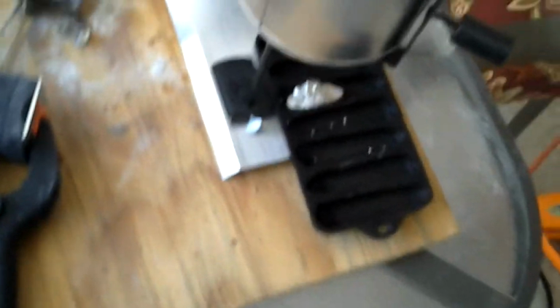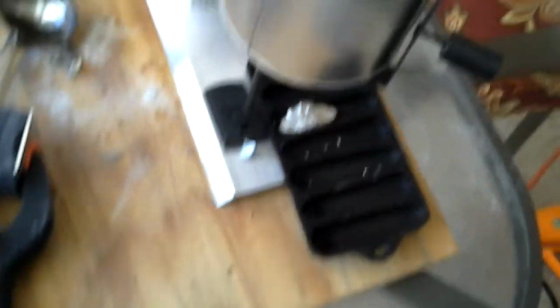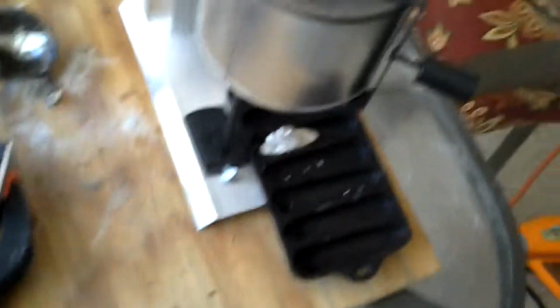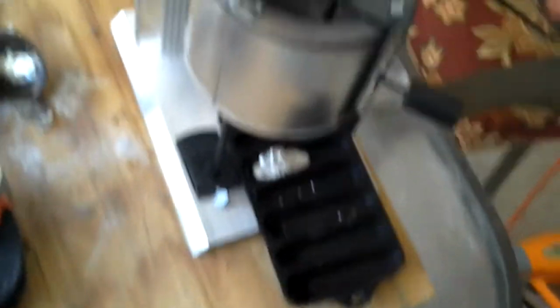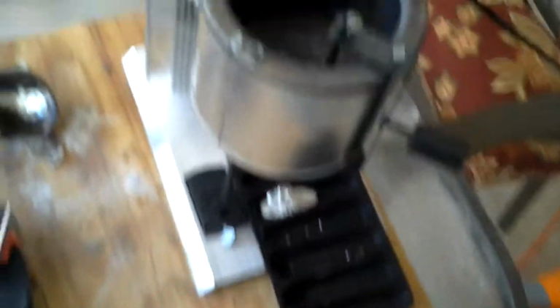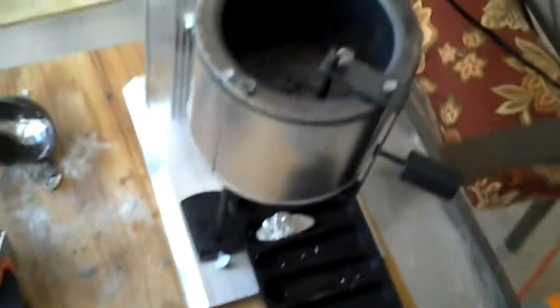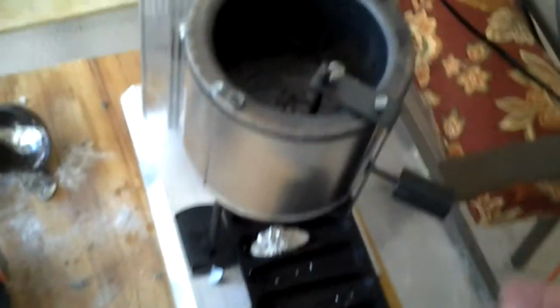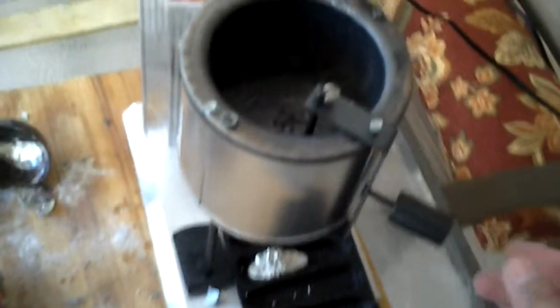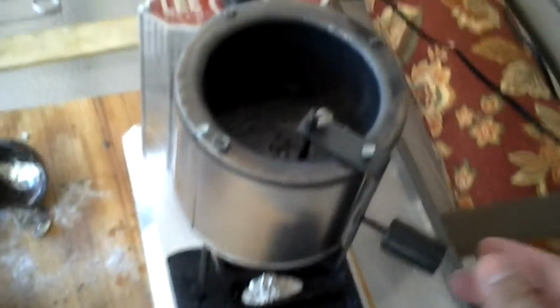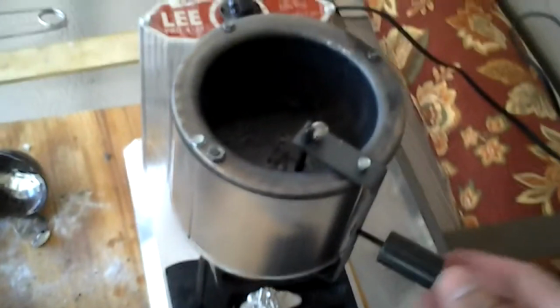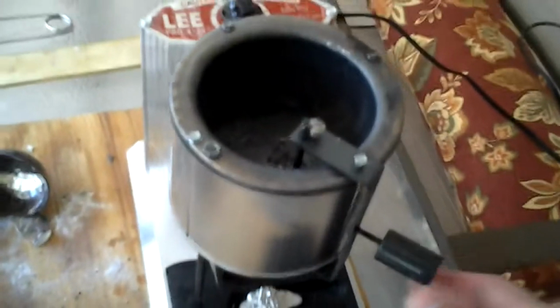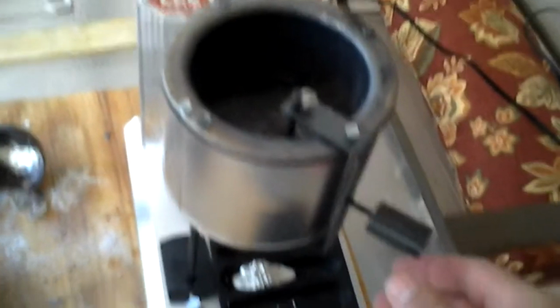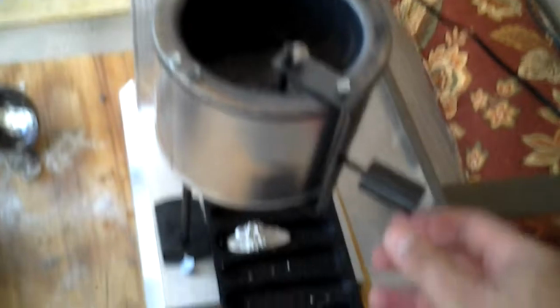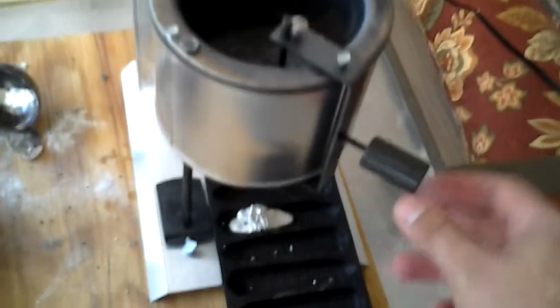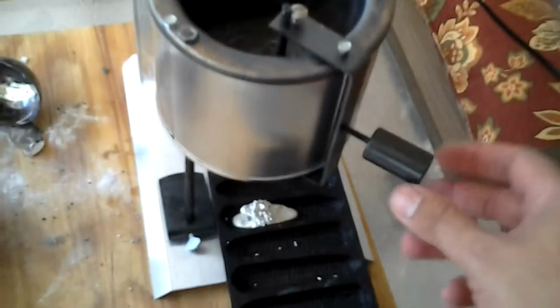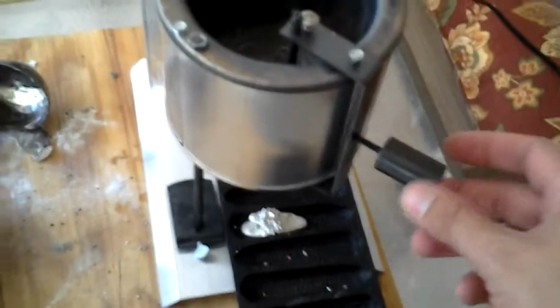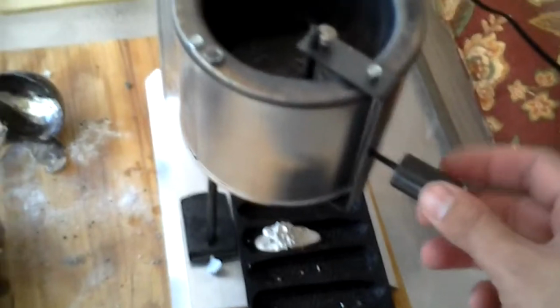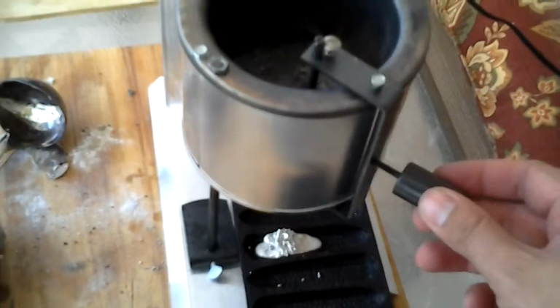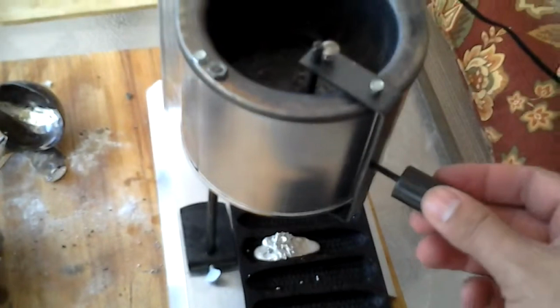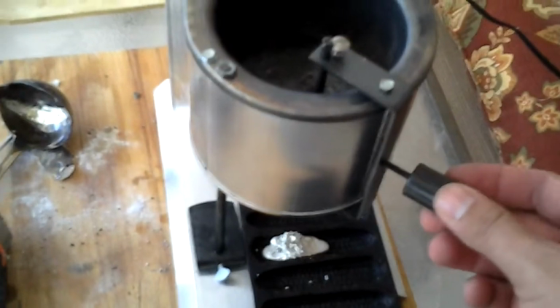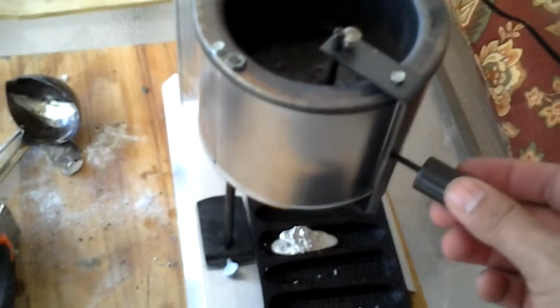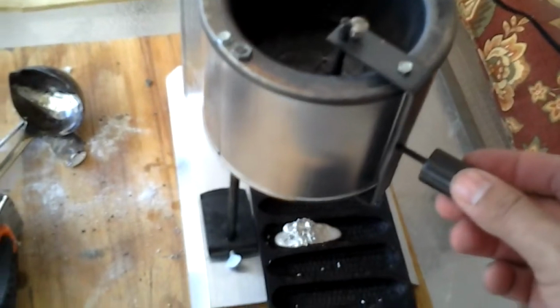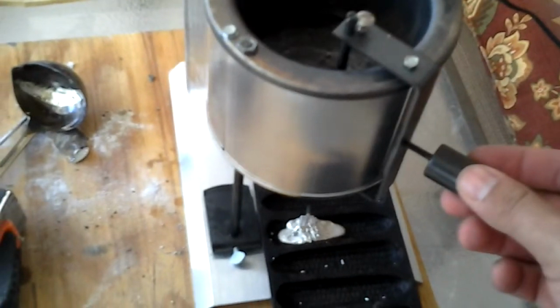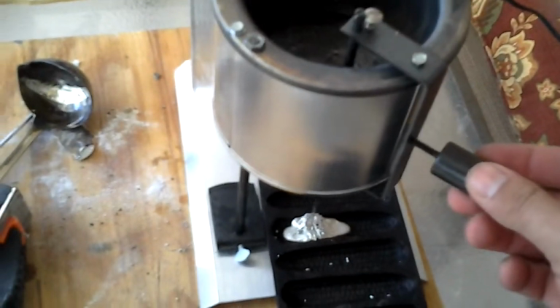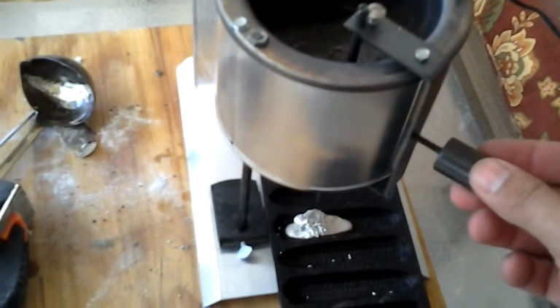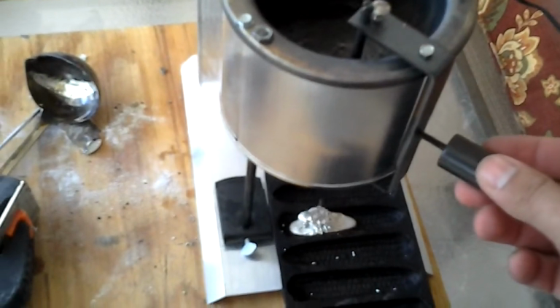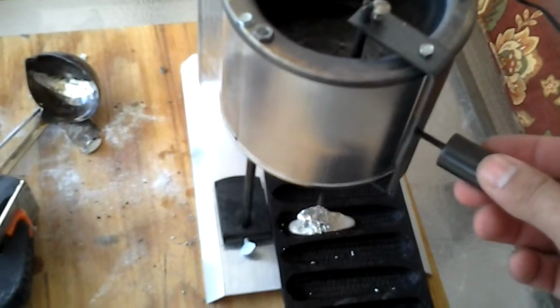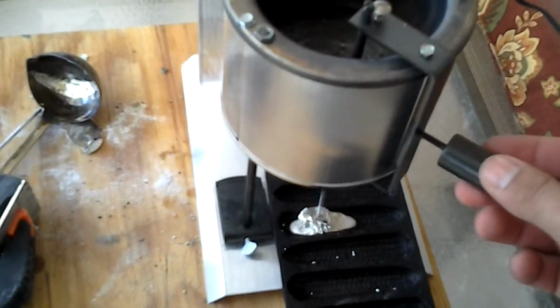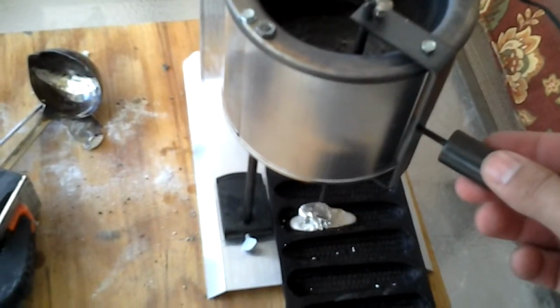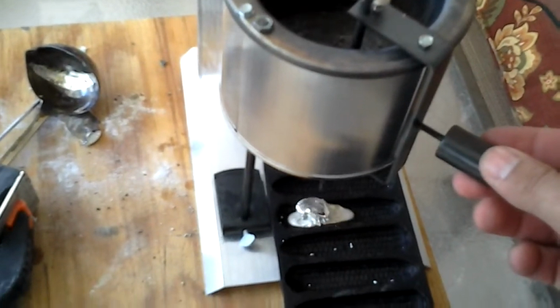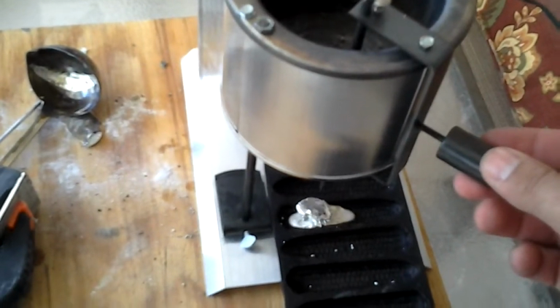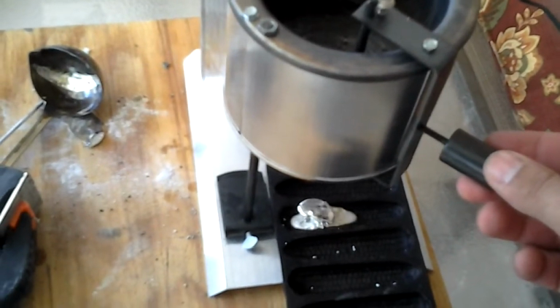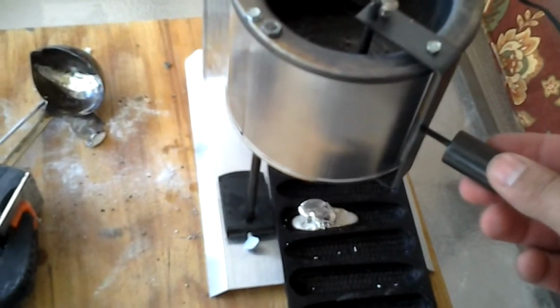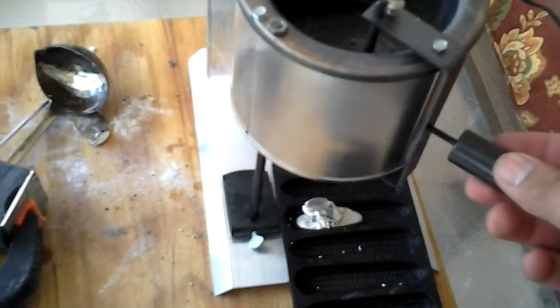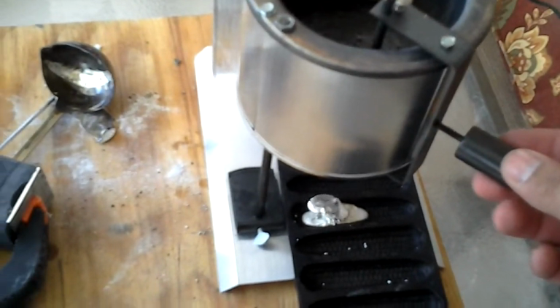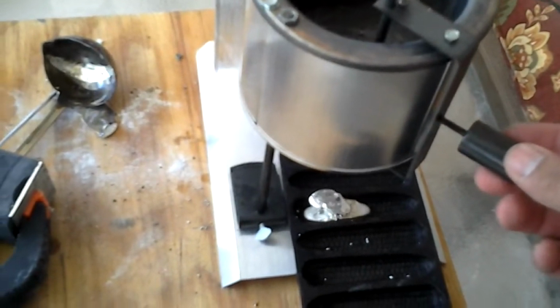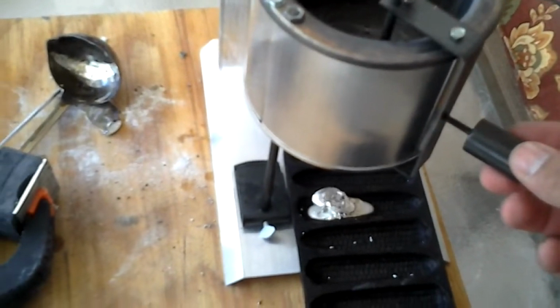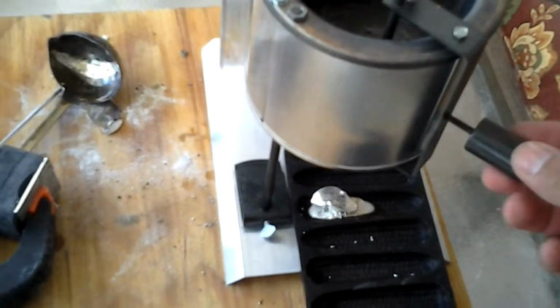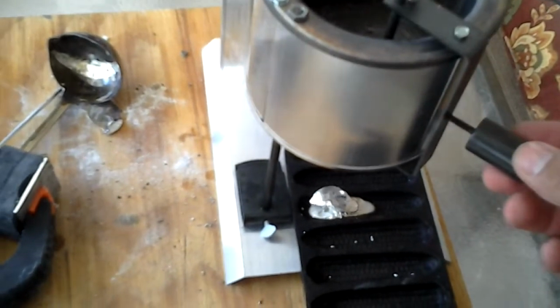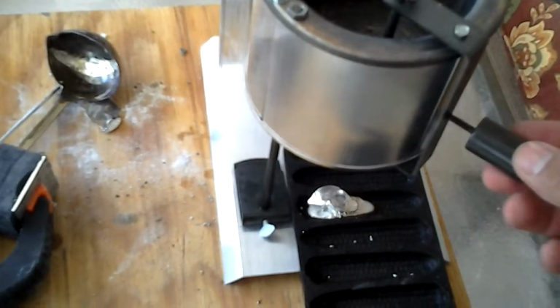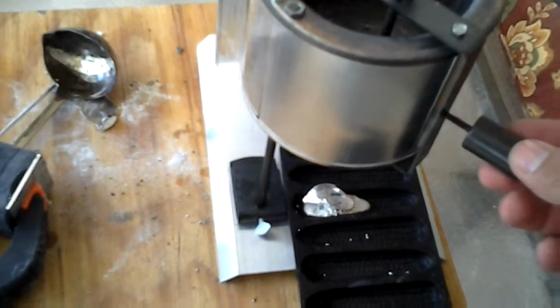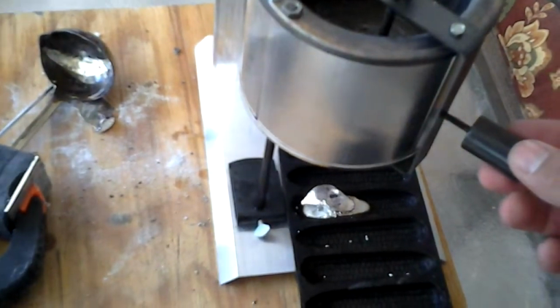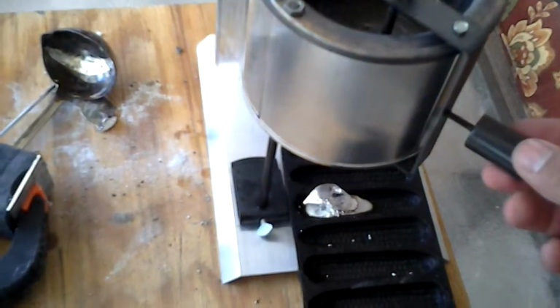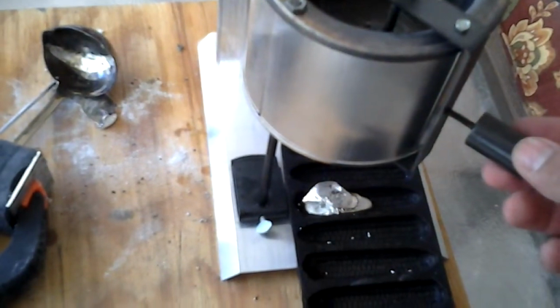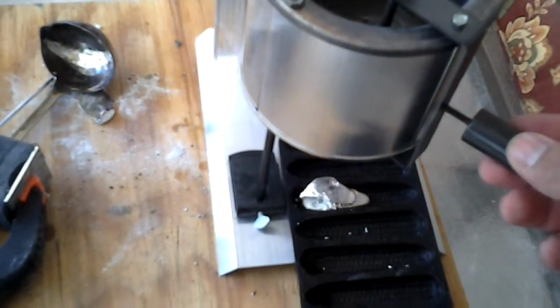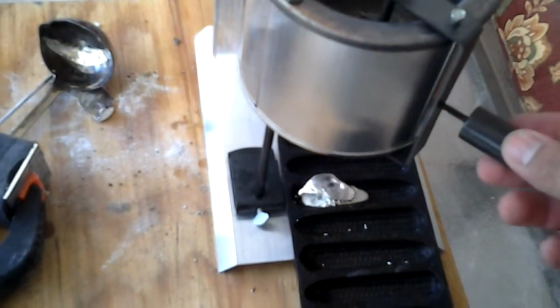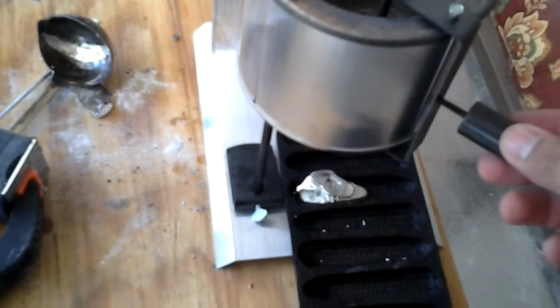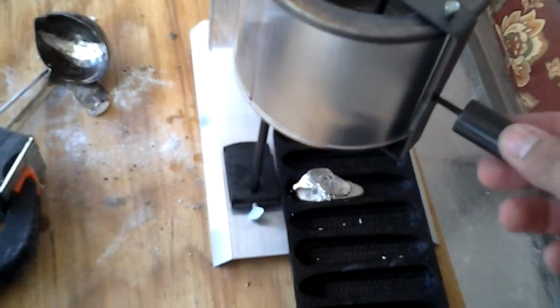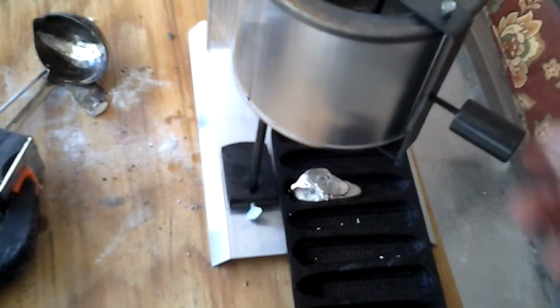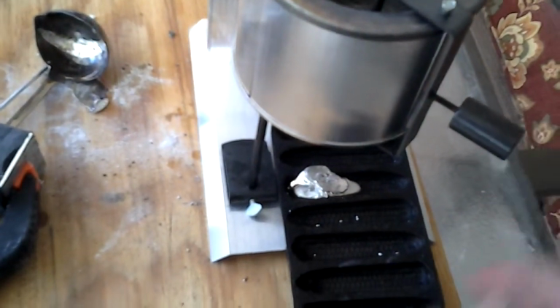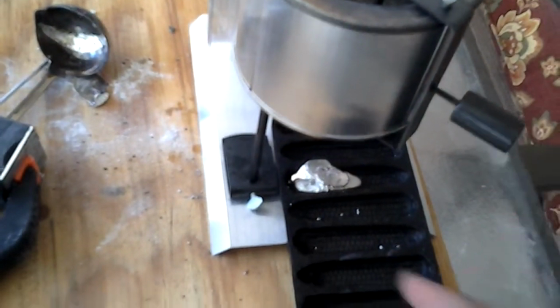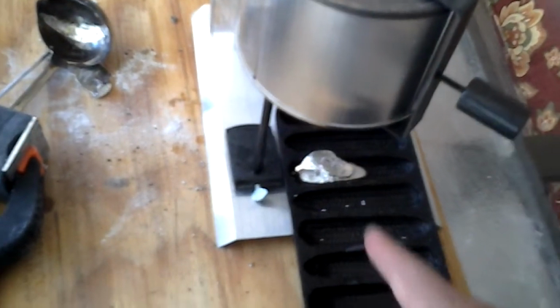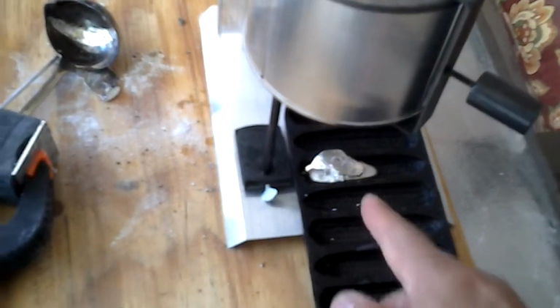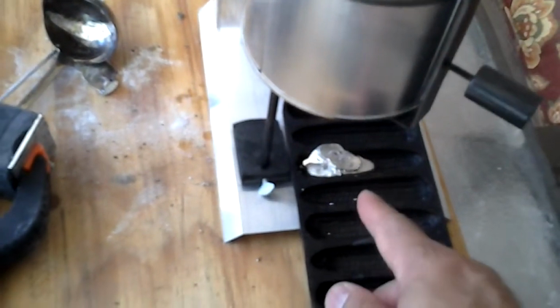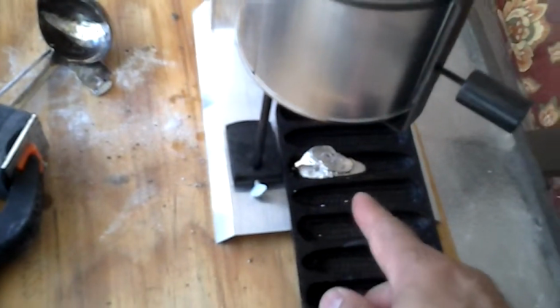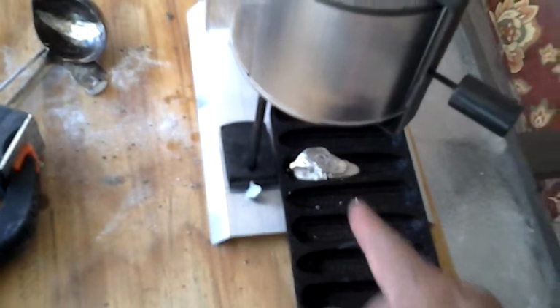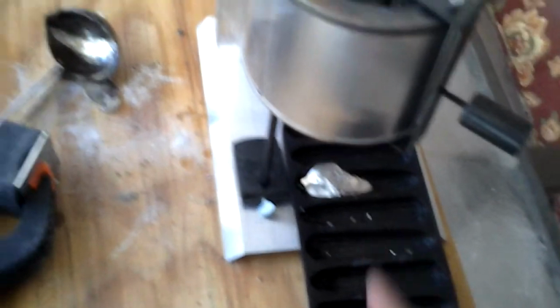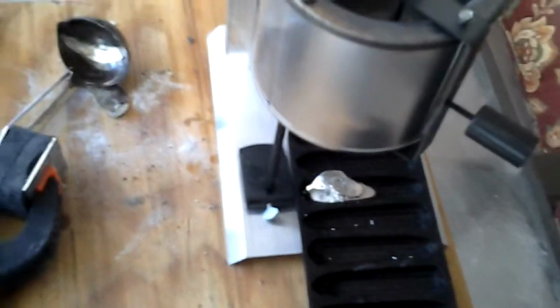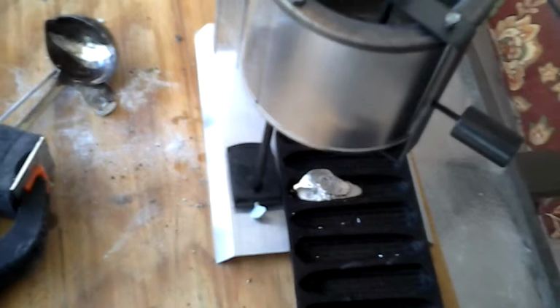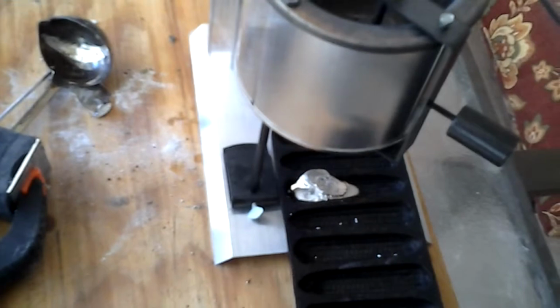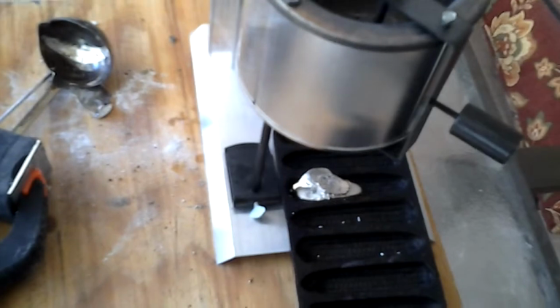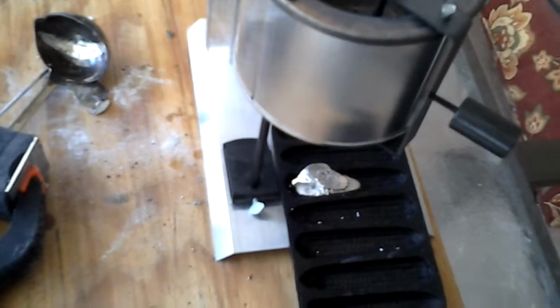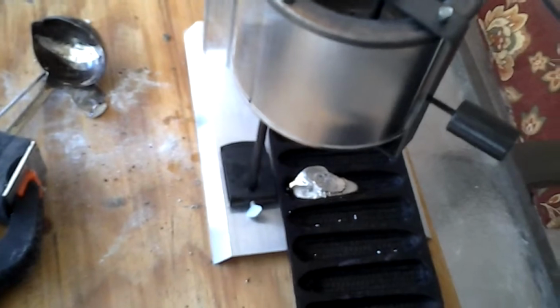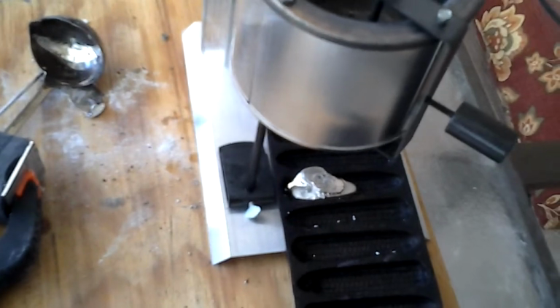You just lift this up and it'll start dripping. This is how you fill your stuff.